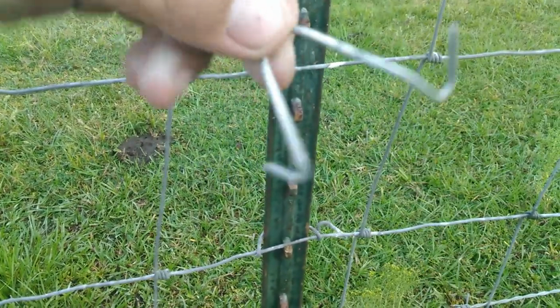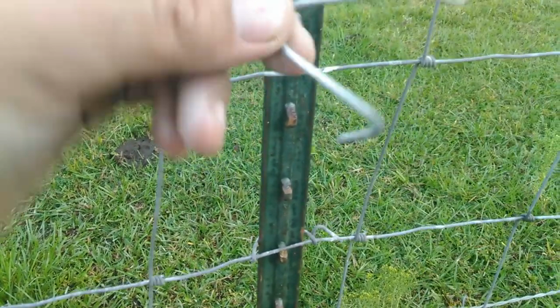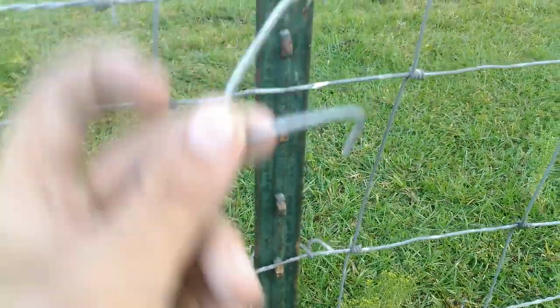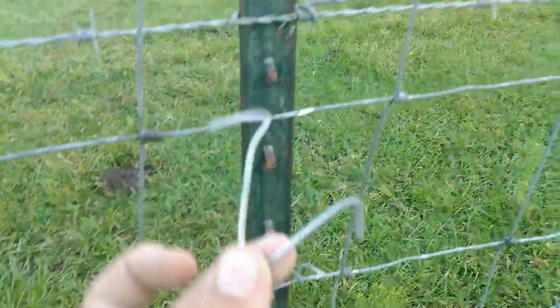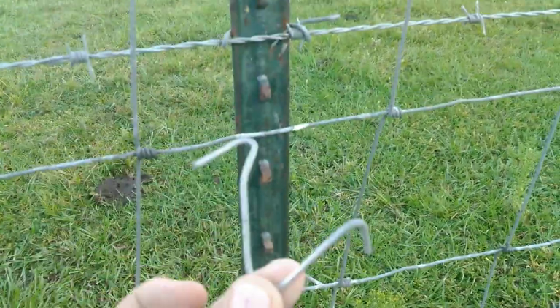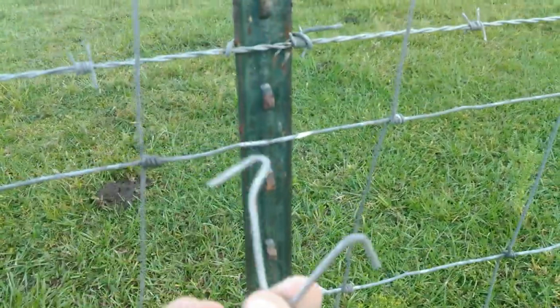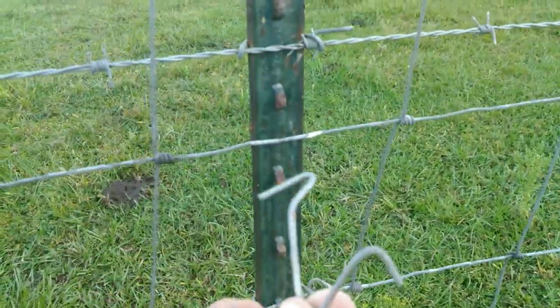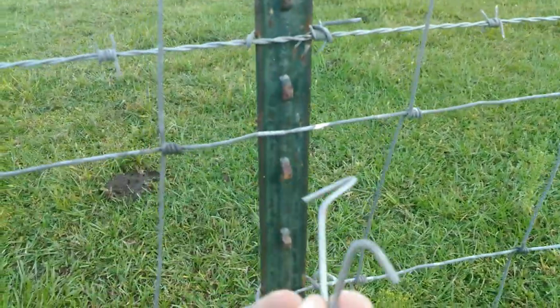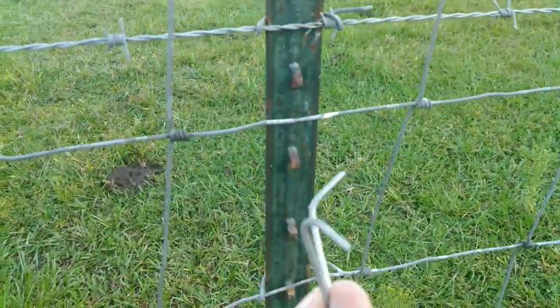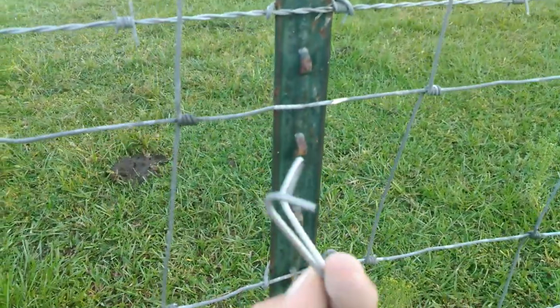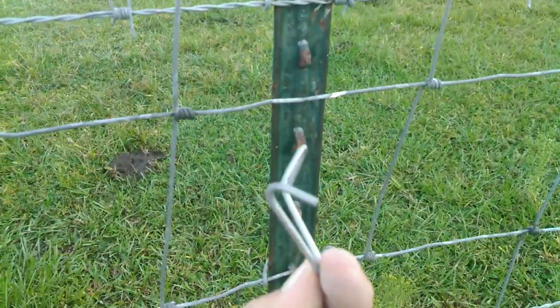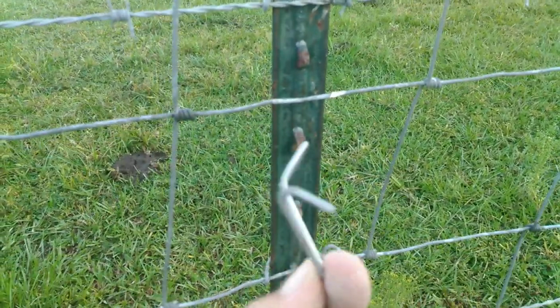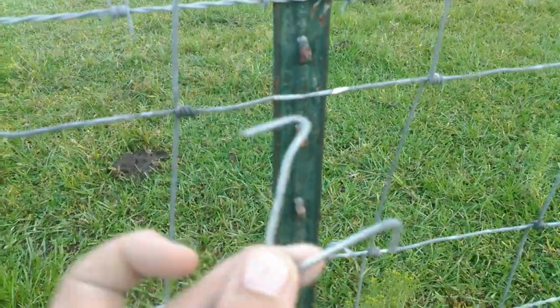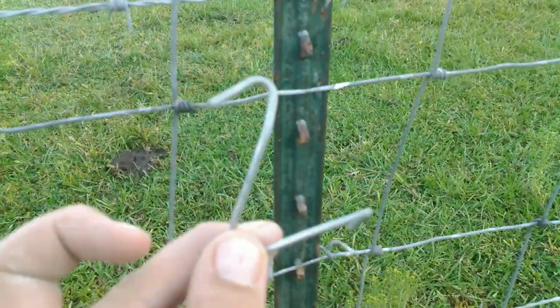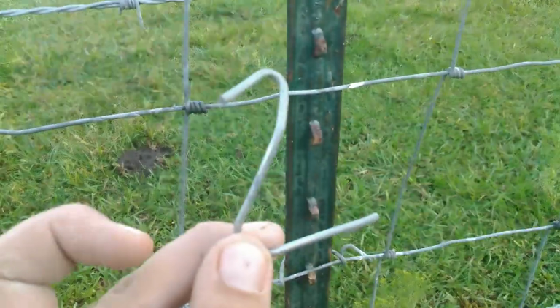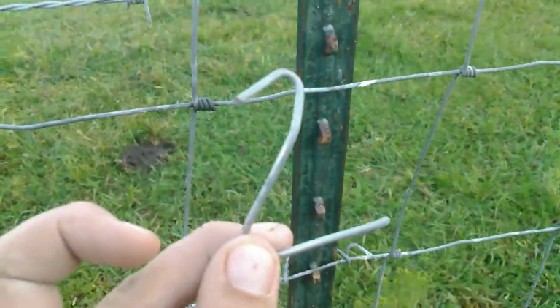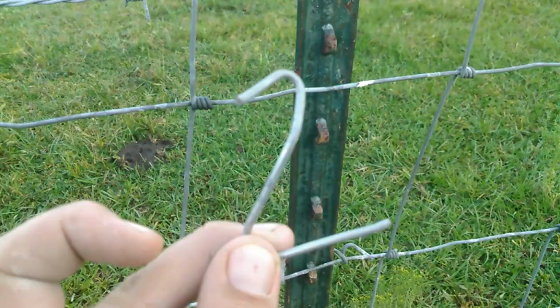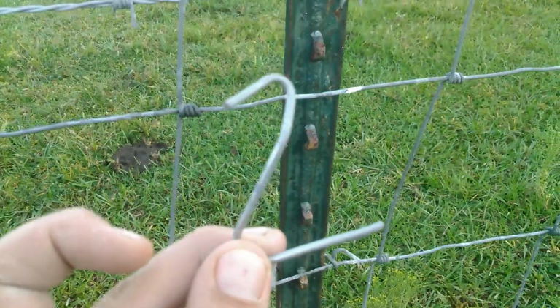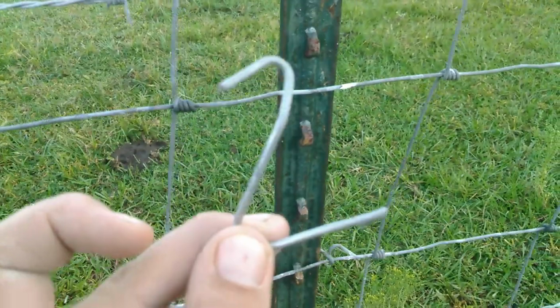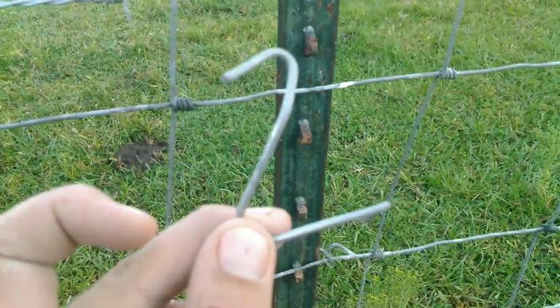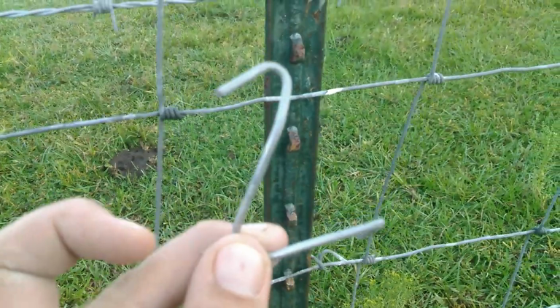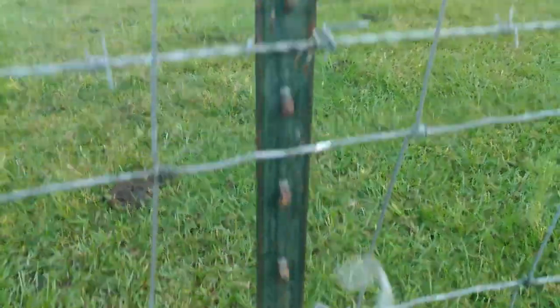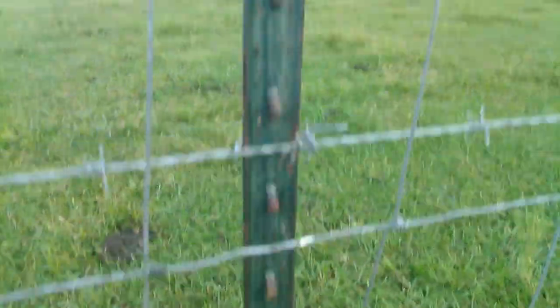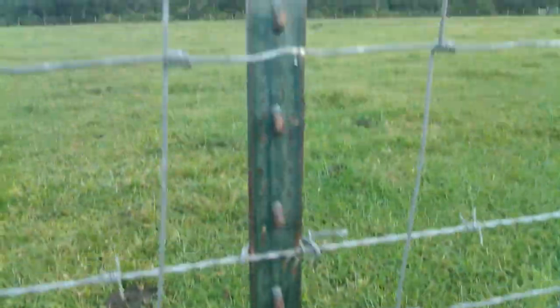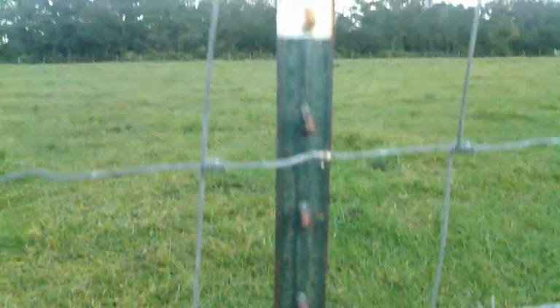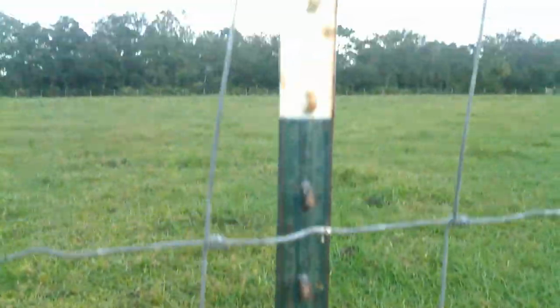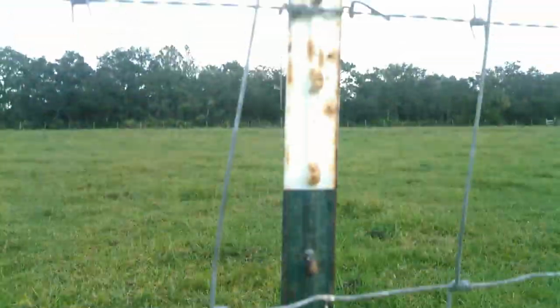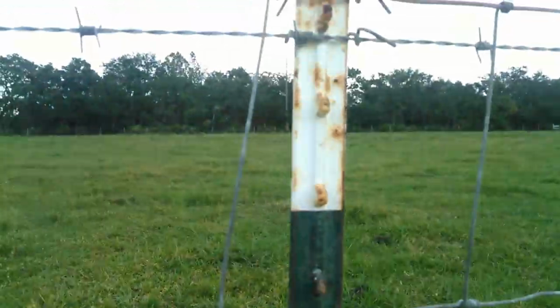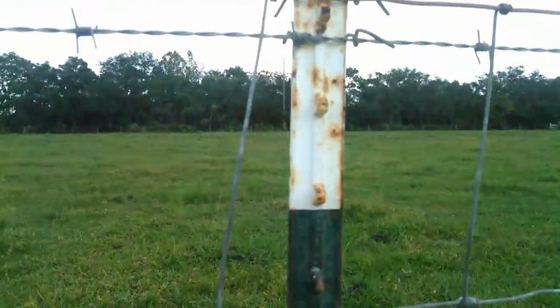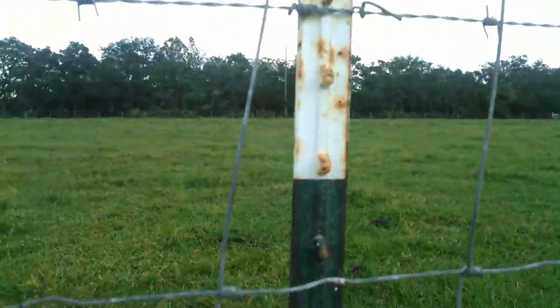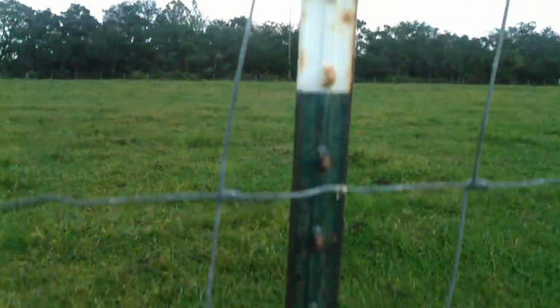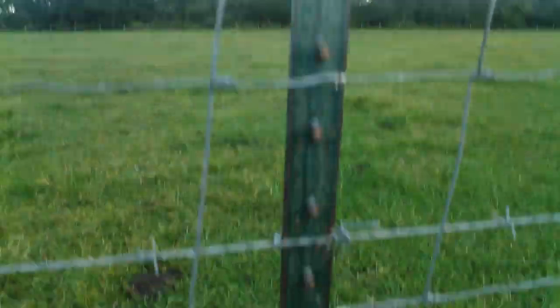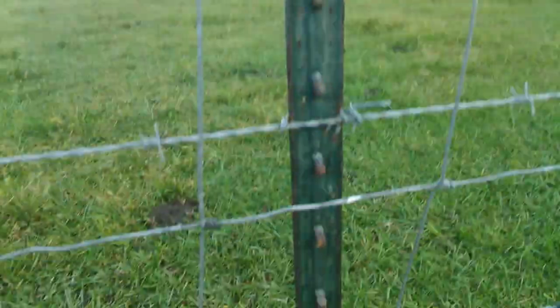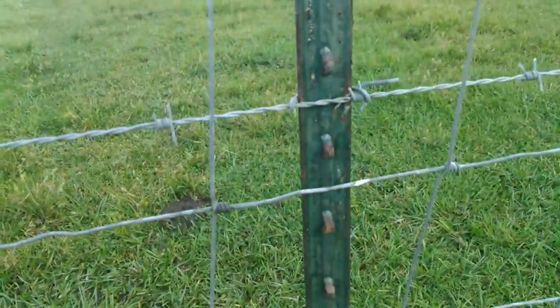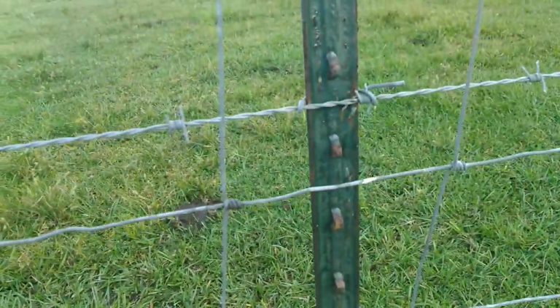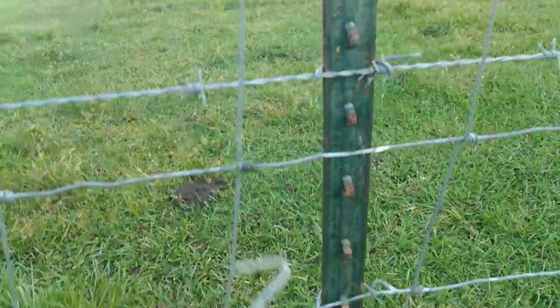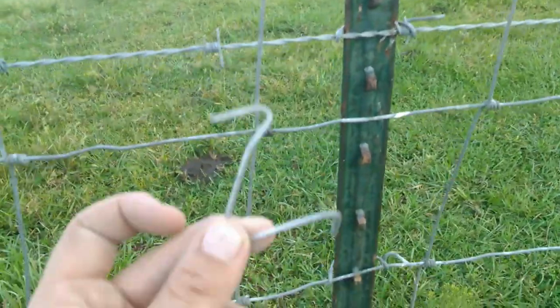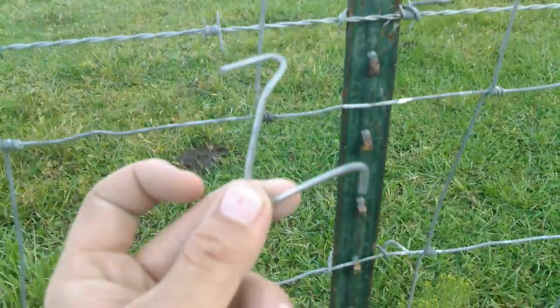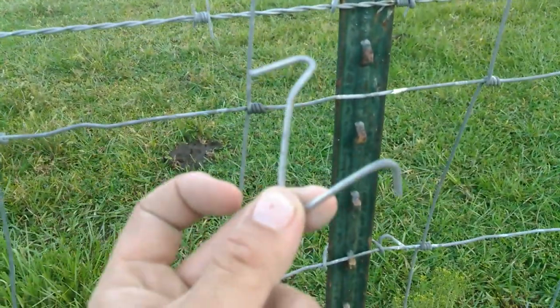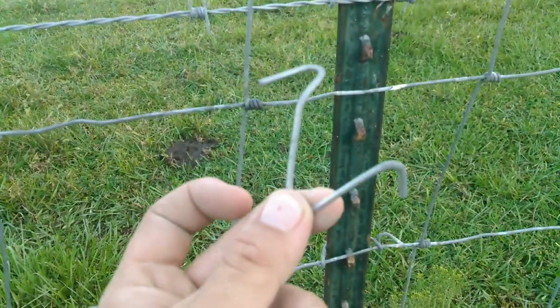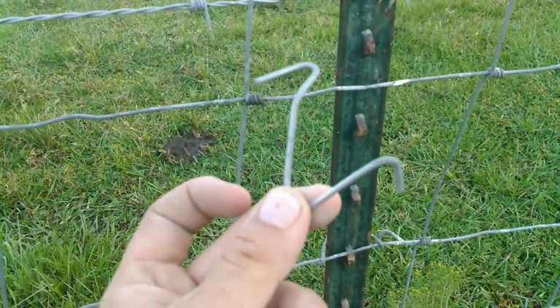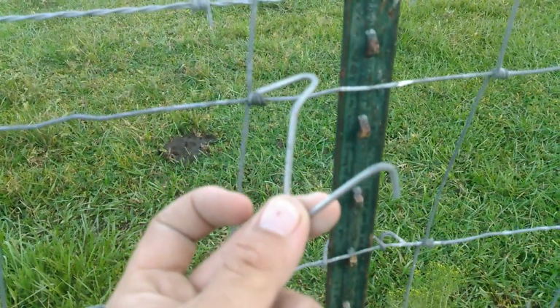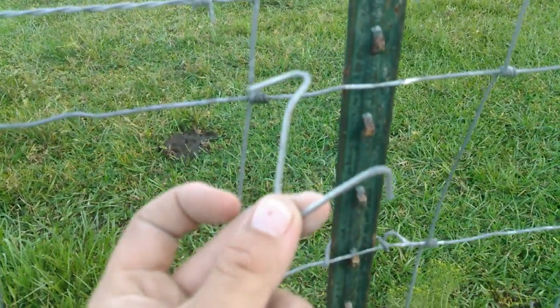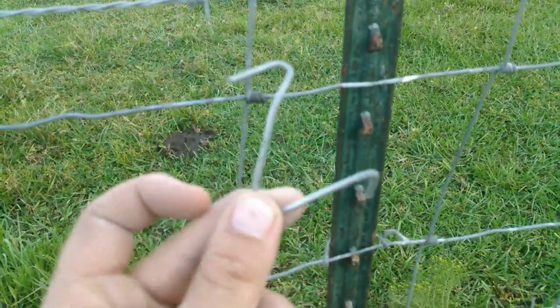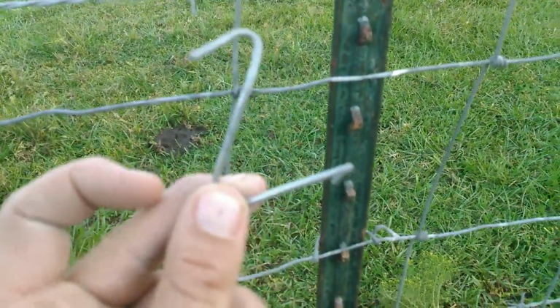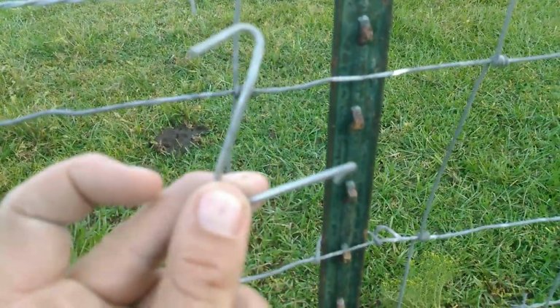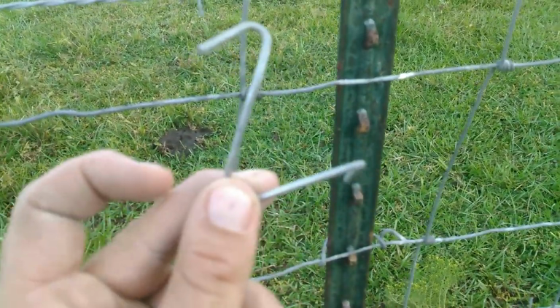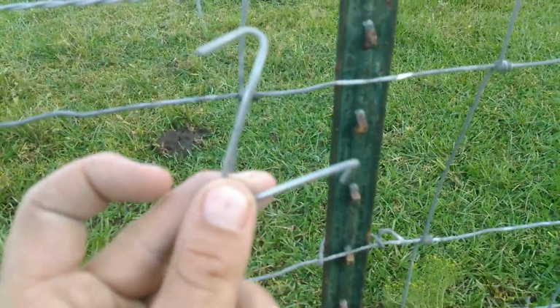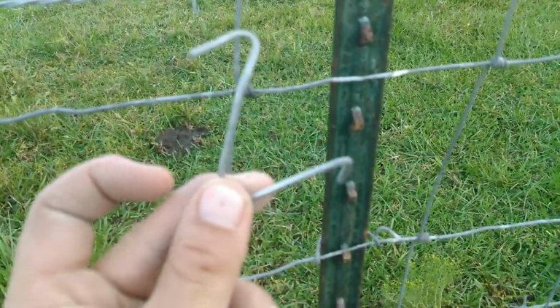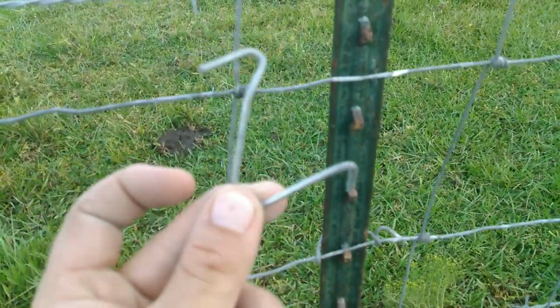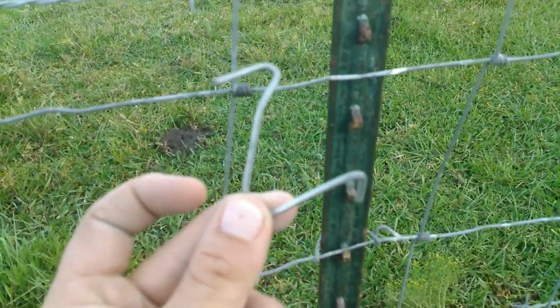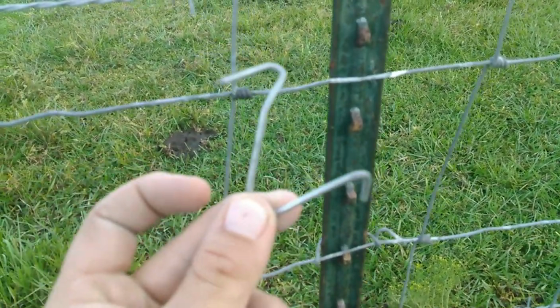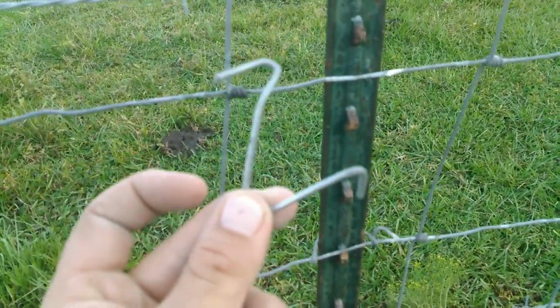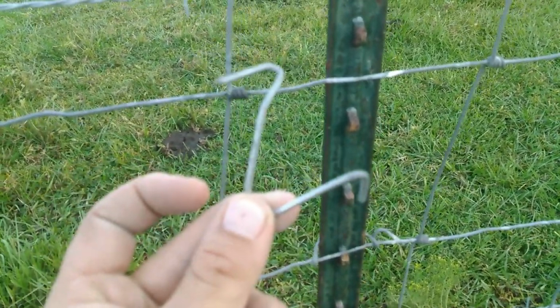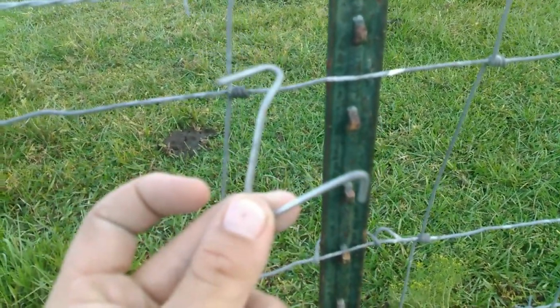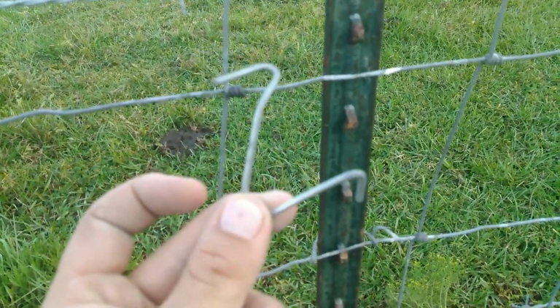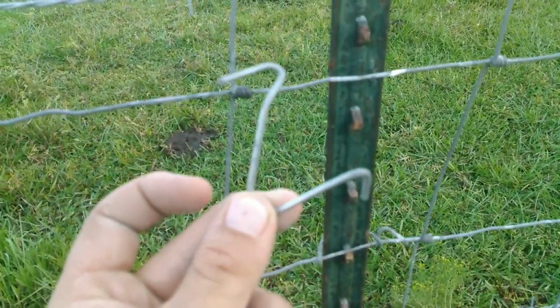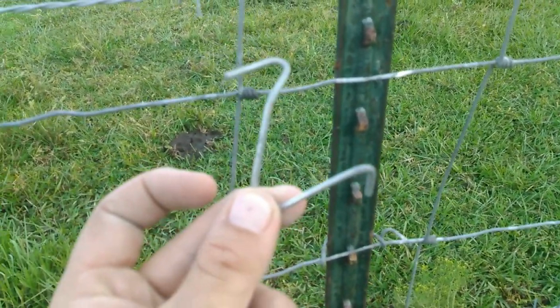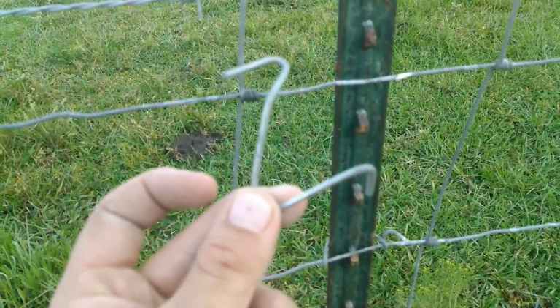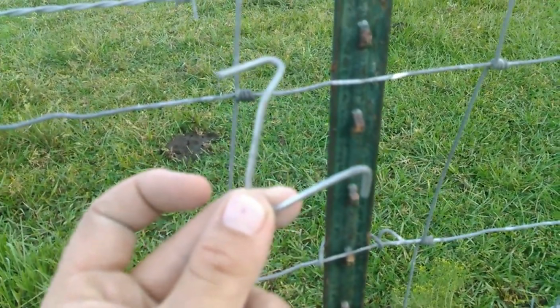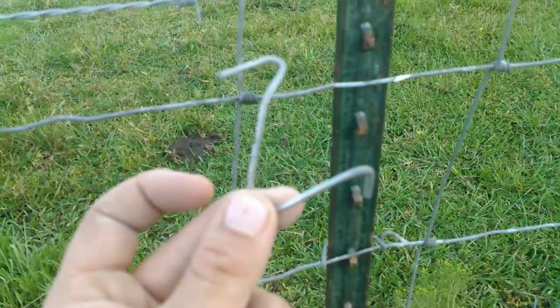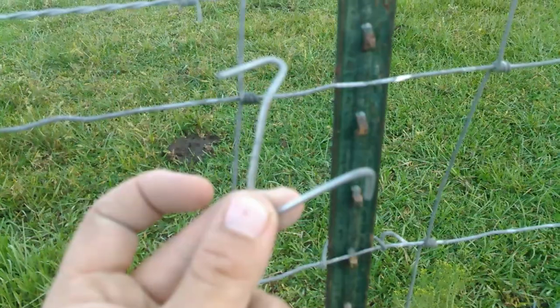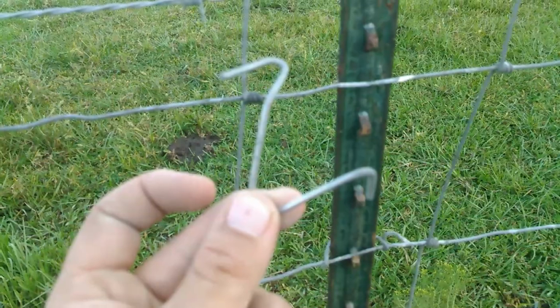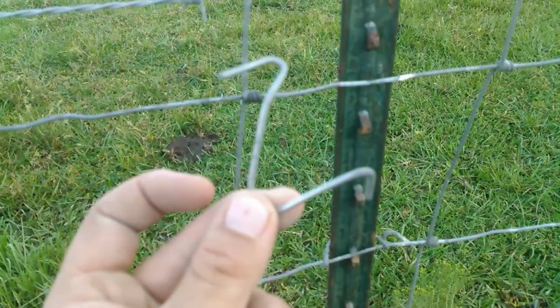This is a T-Post clip. When you buy T-Post, they don't tell you how to put them on. They're not rocket science, but if you've never done one before, it can be quite tricky.